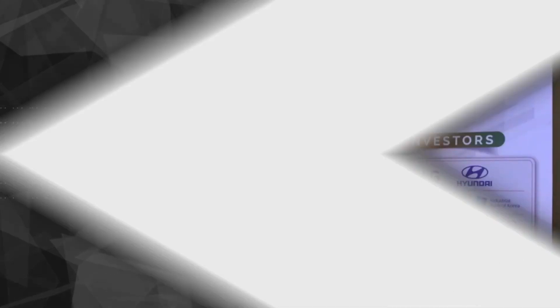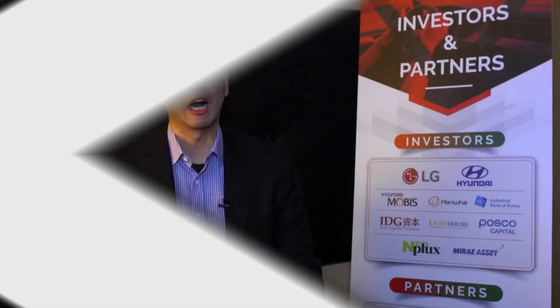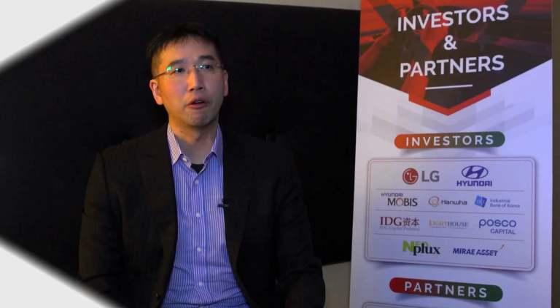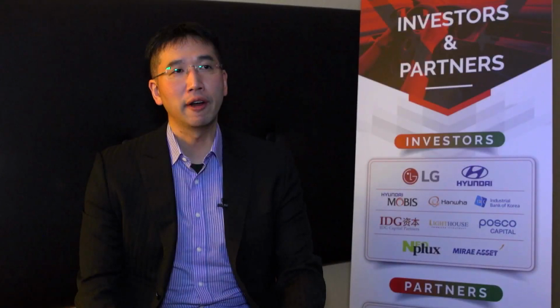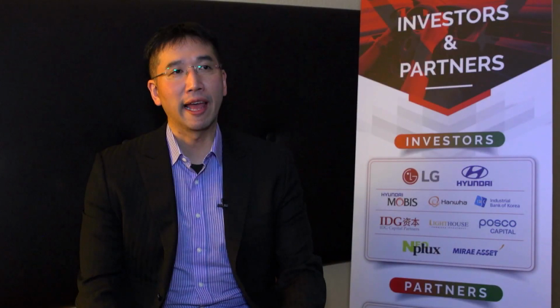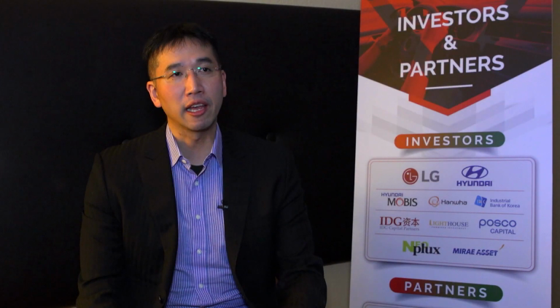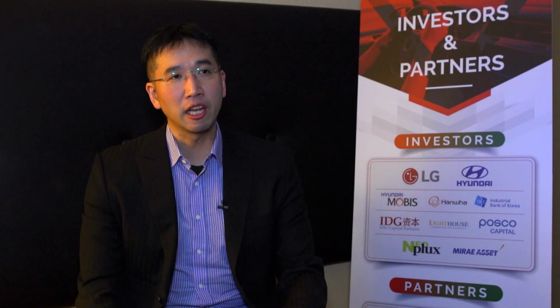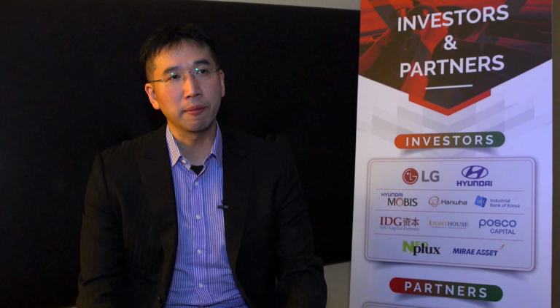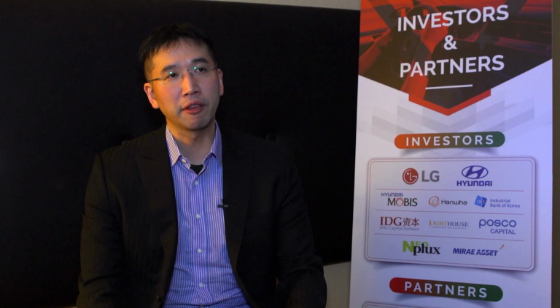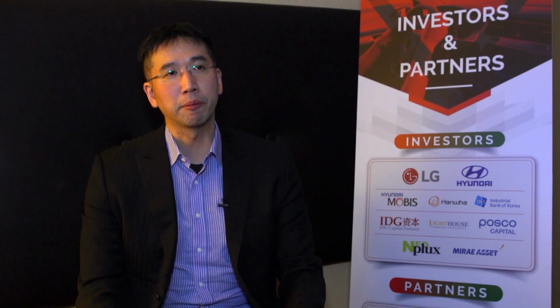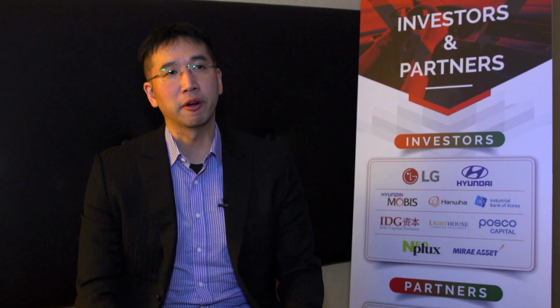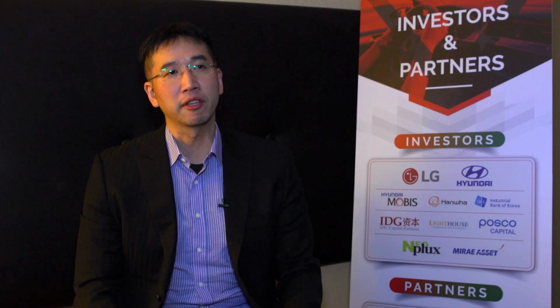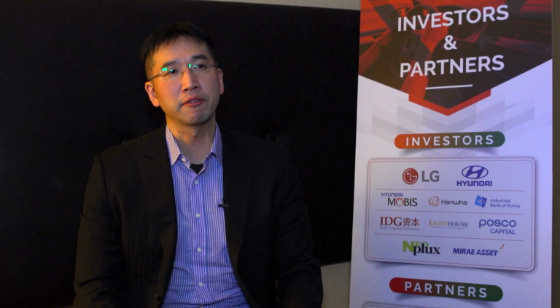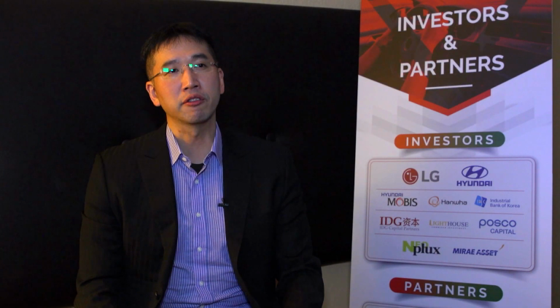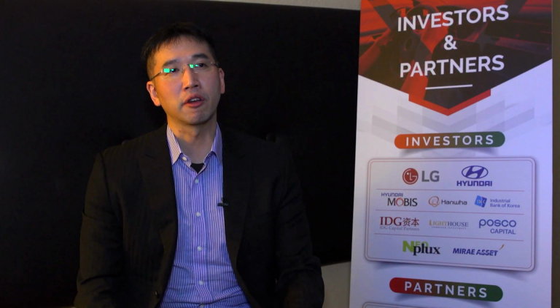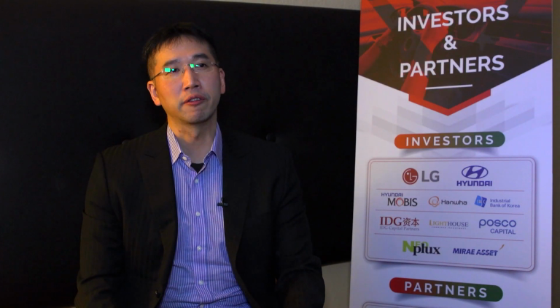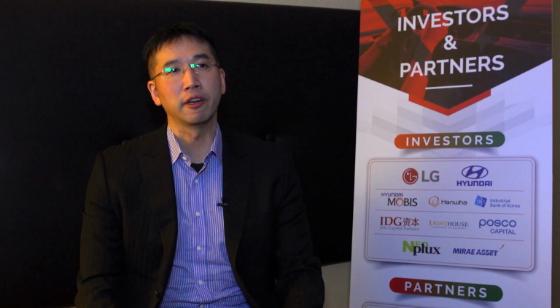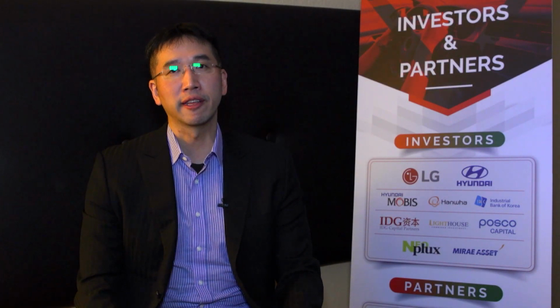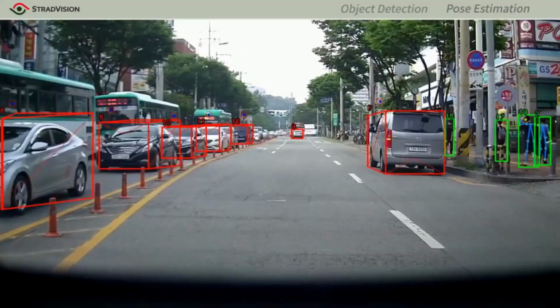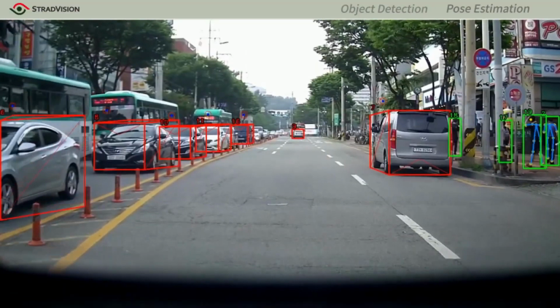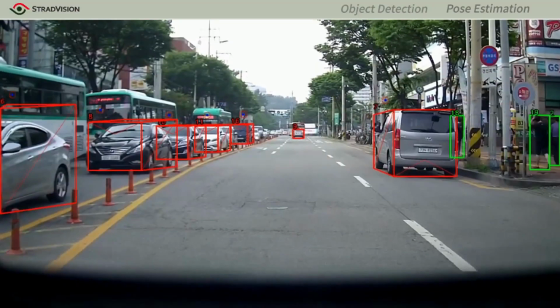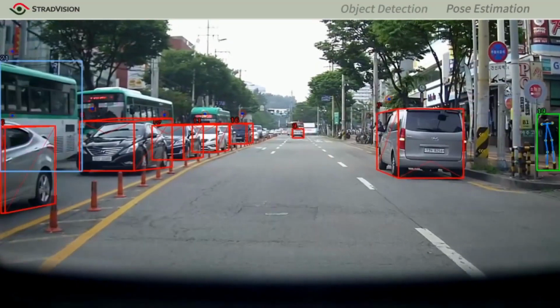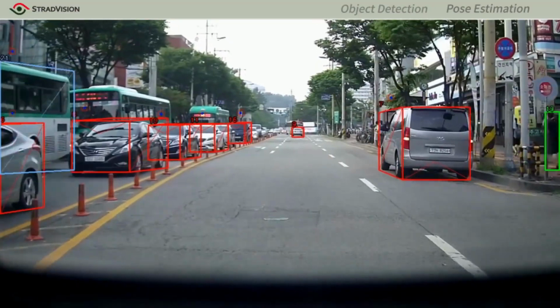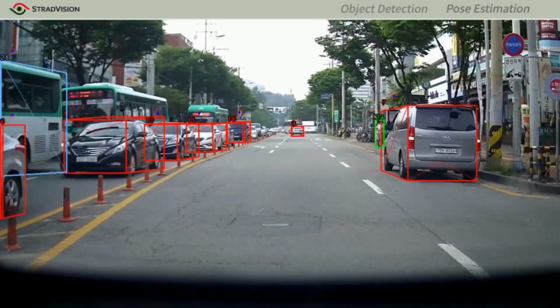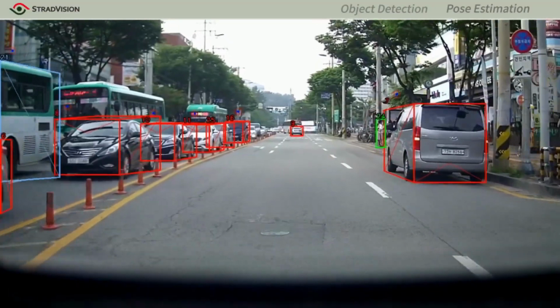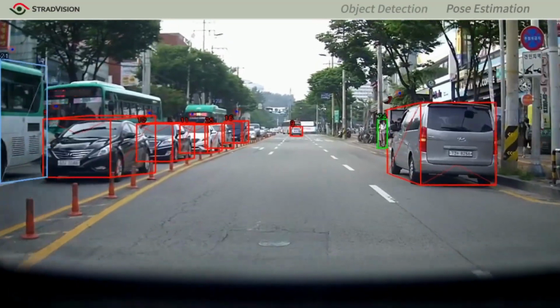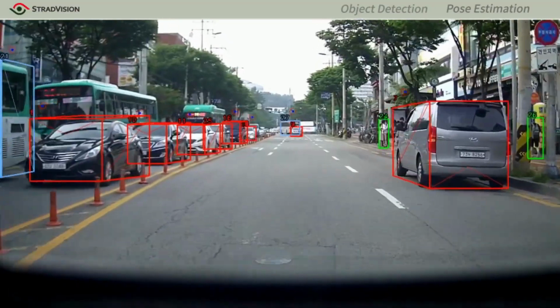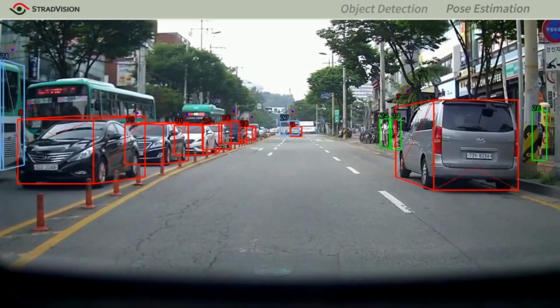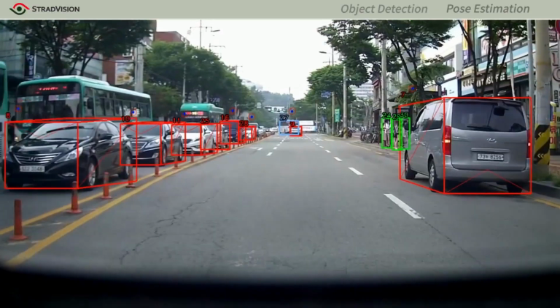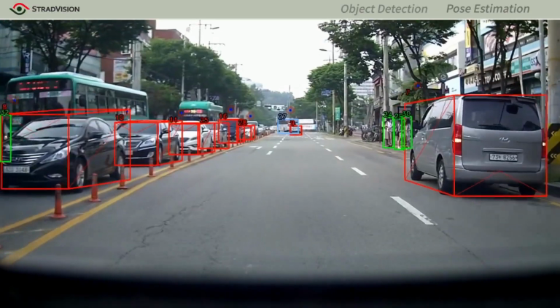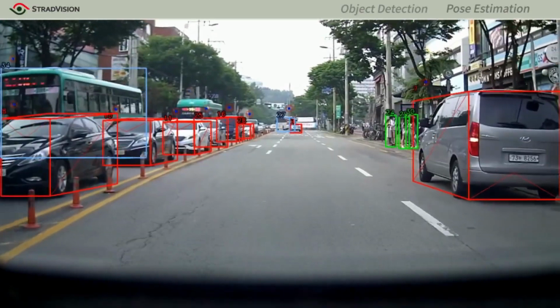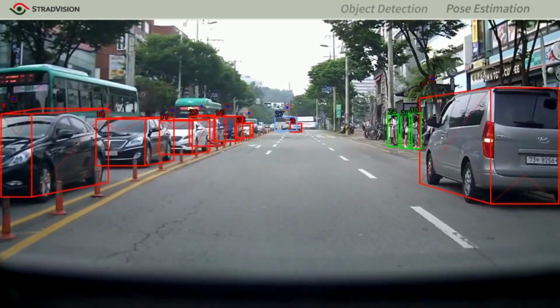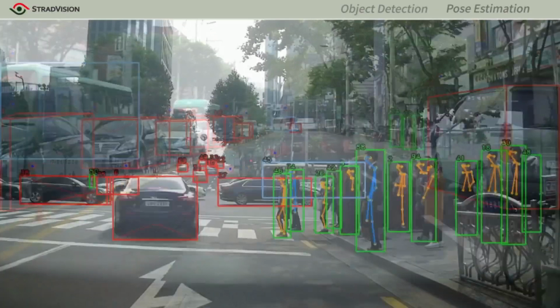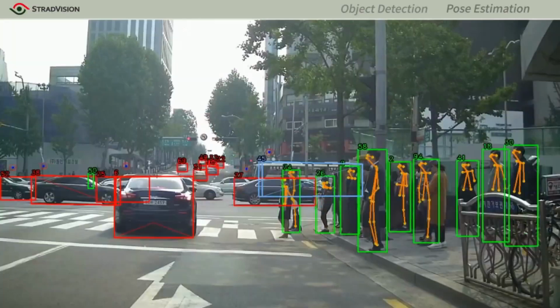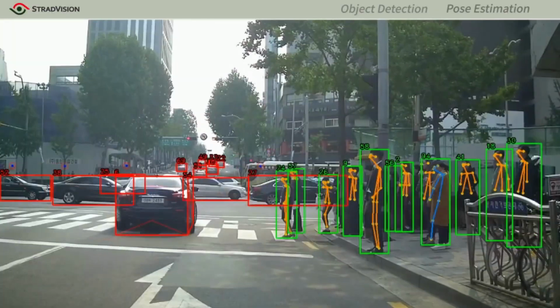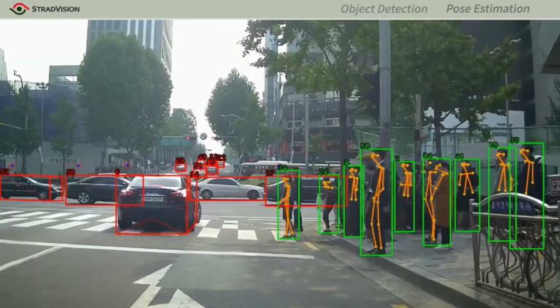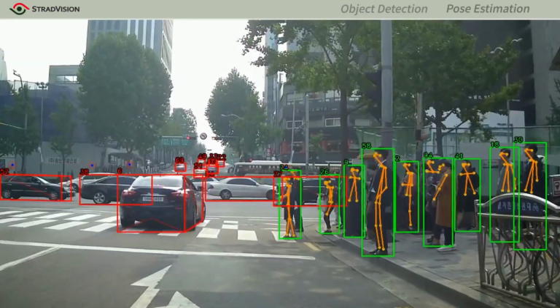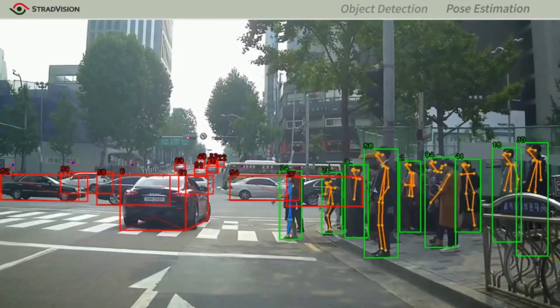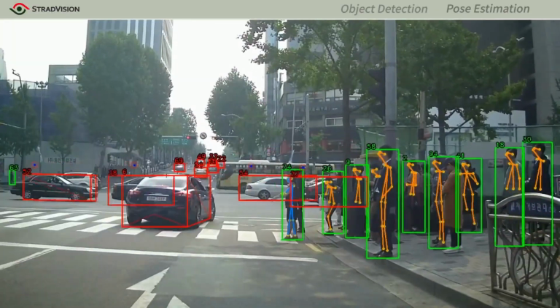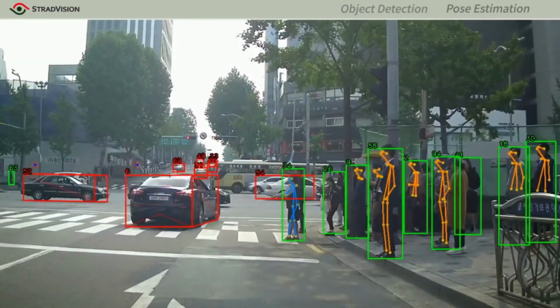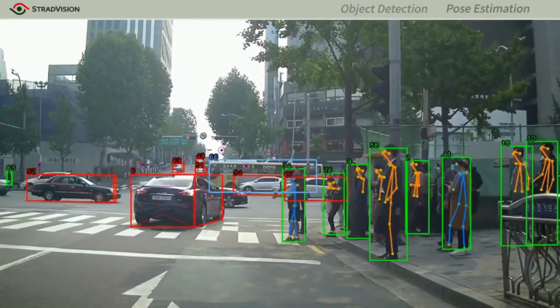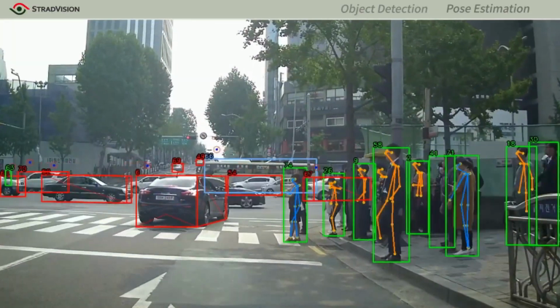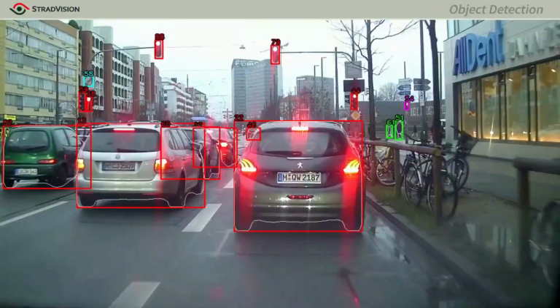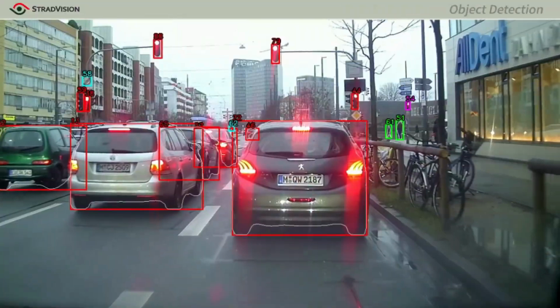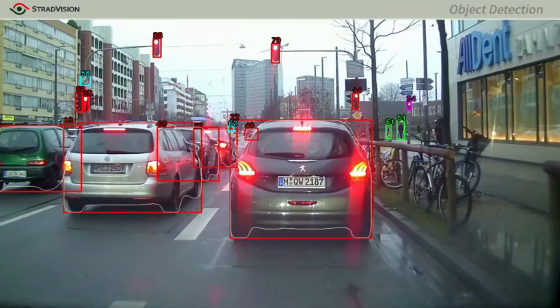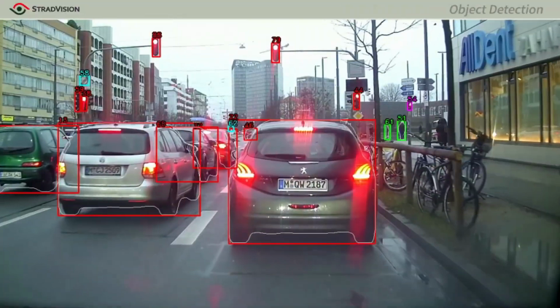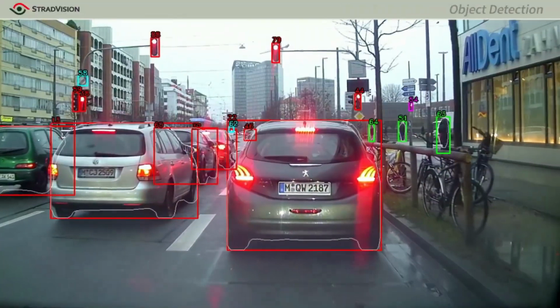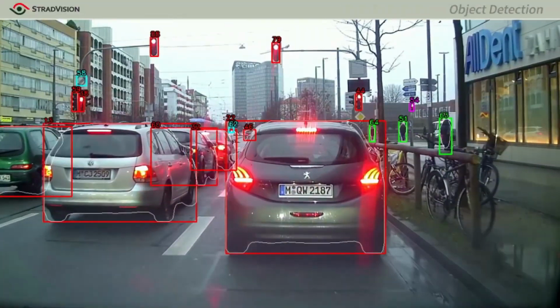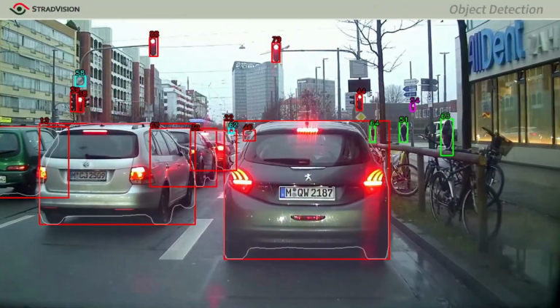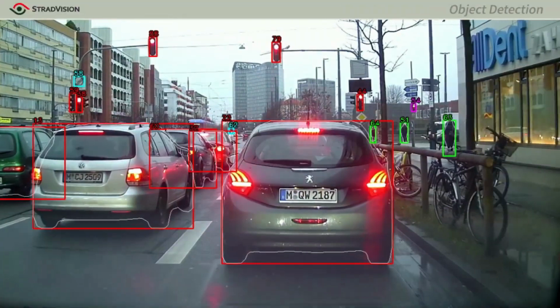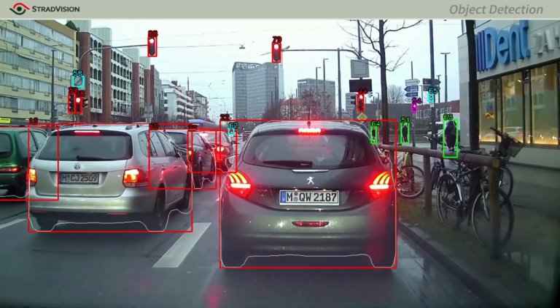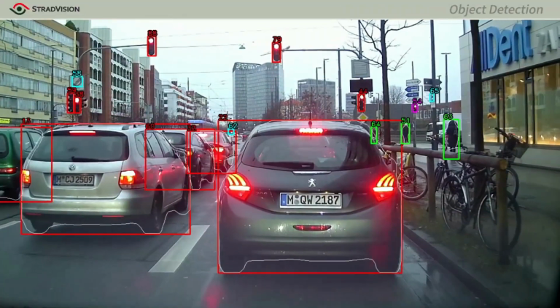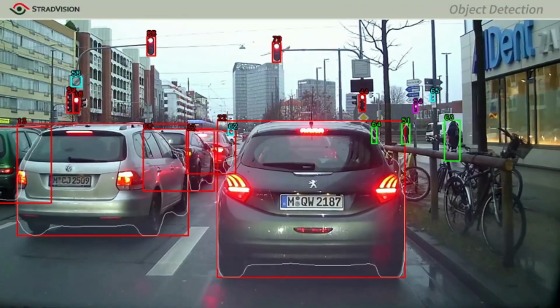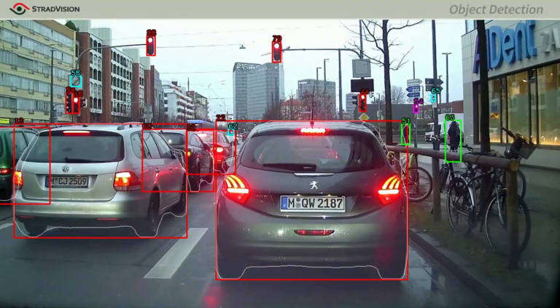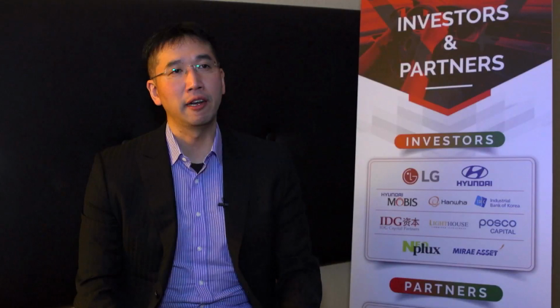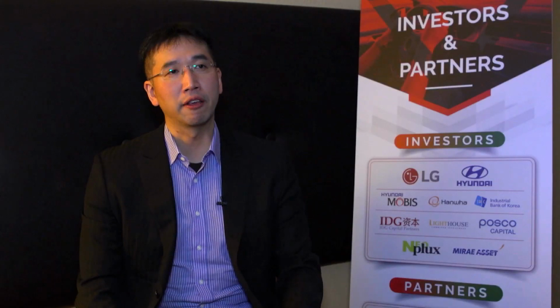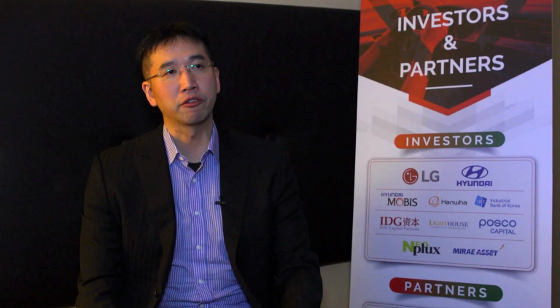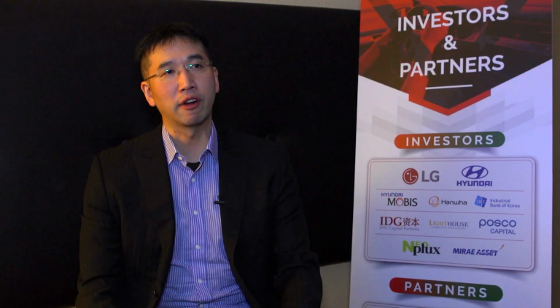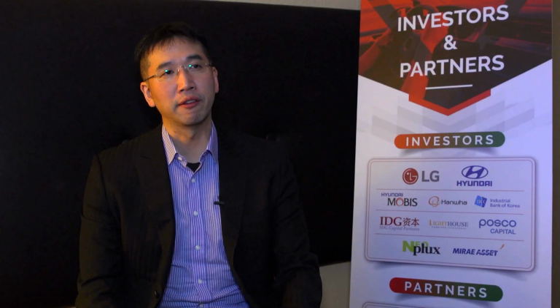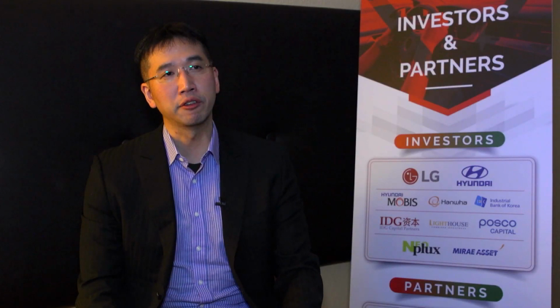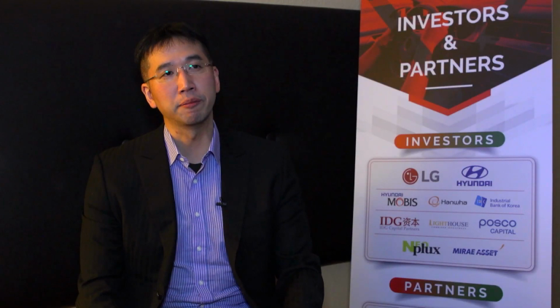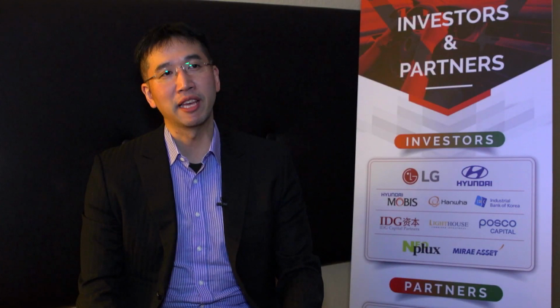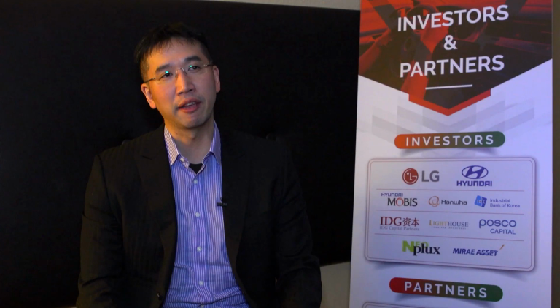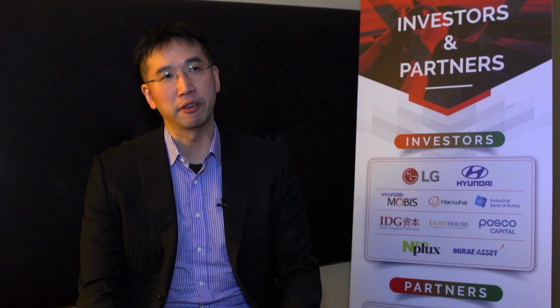Our AI-based perception software can recognize cars, pedestrians, traffic signs, as well as drivers' behaviors.